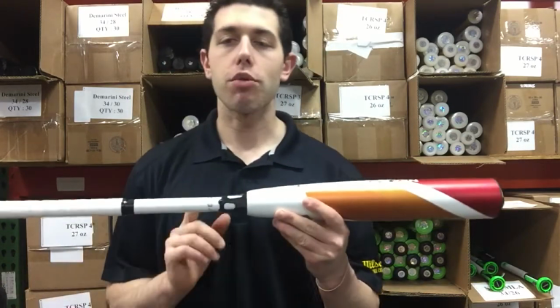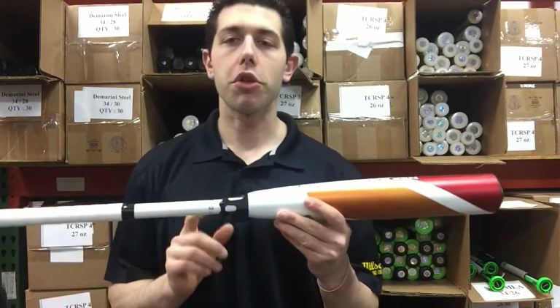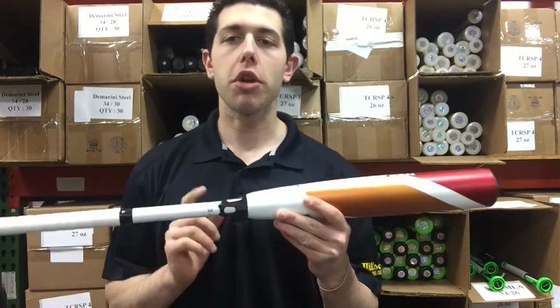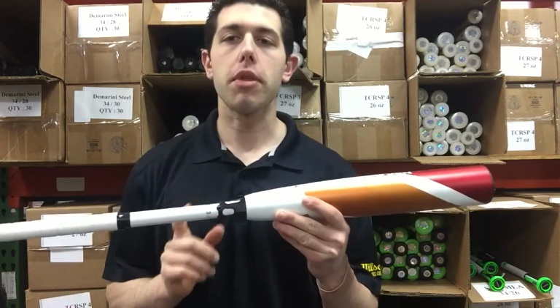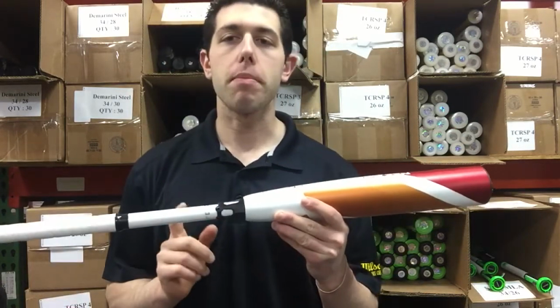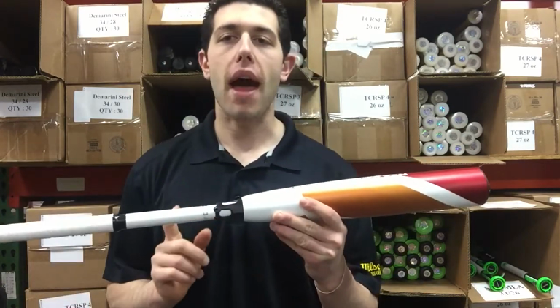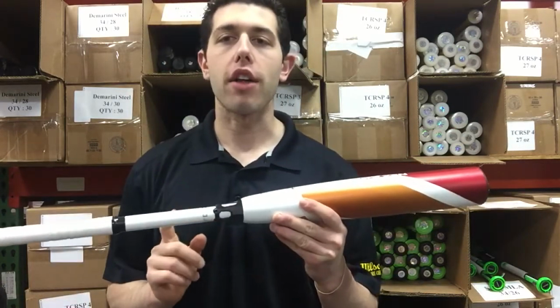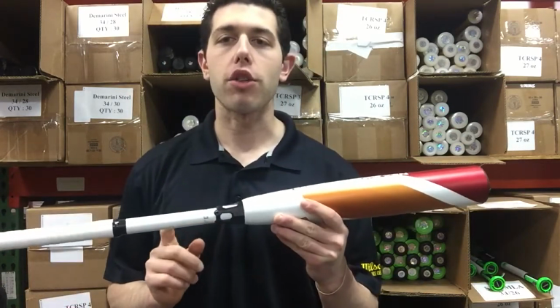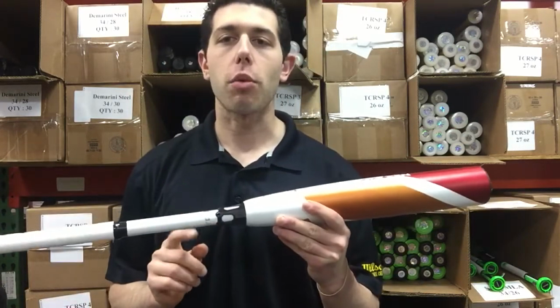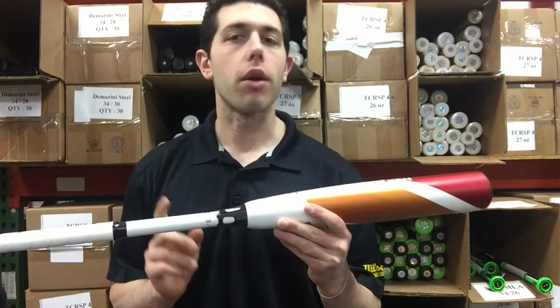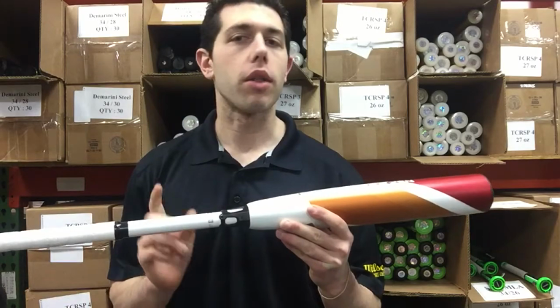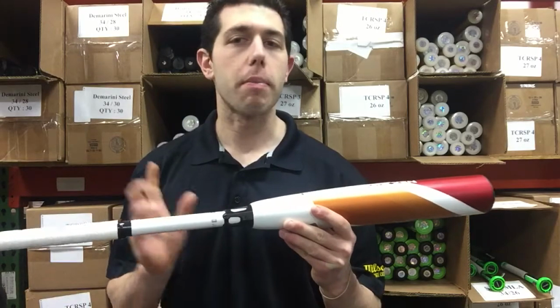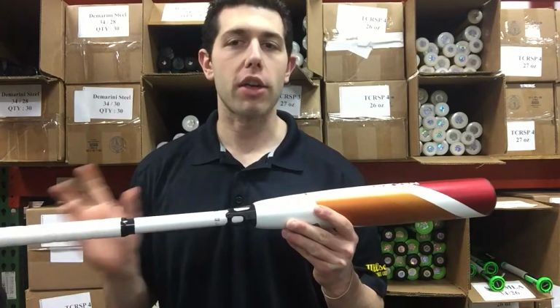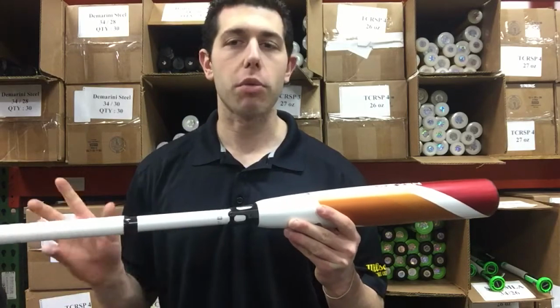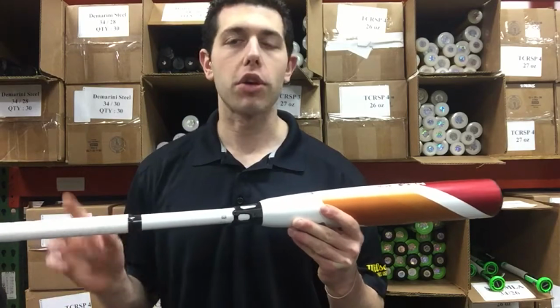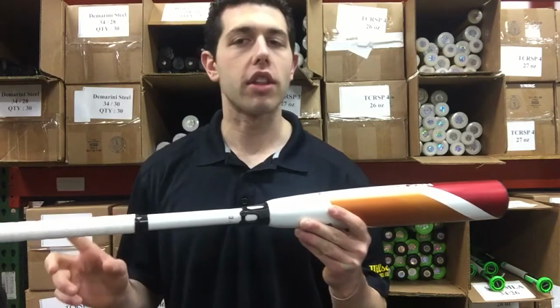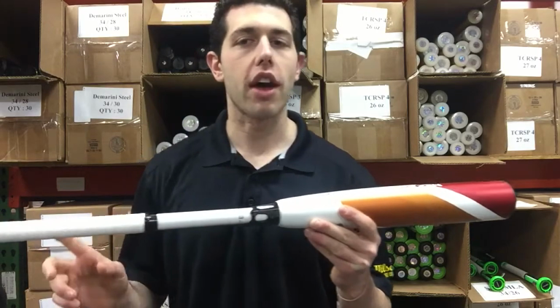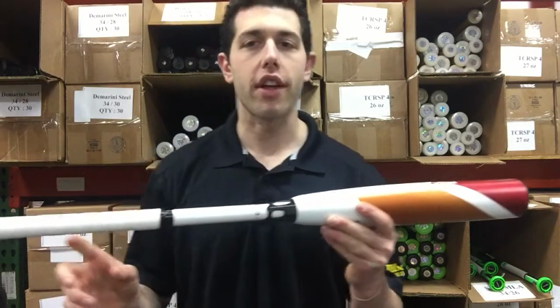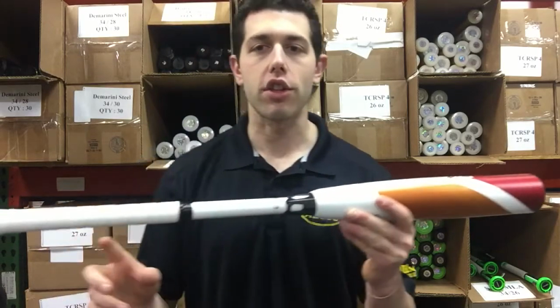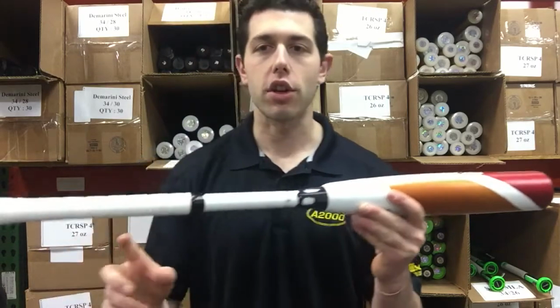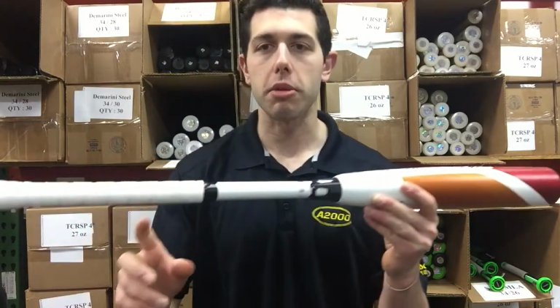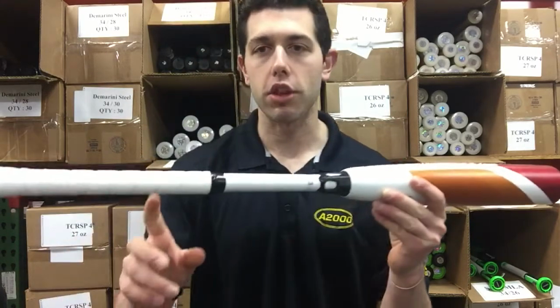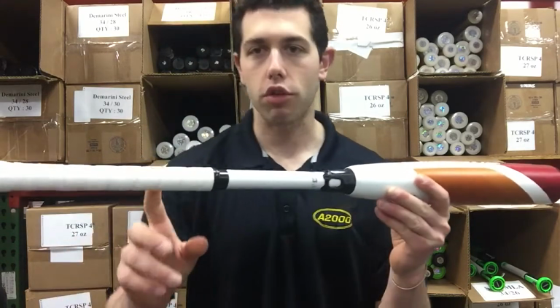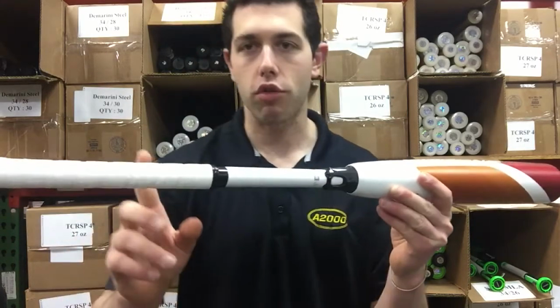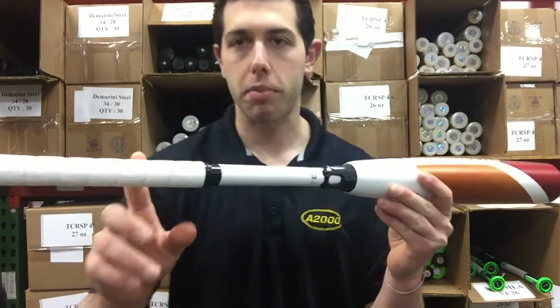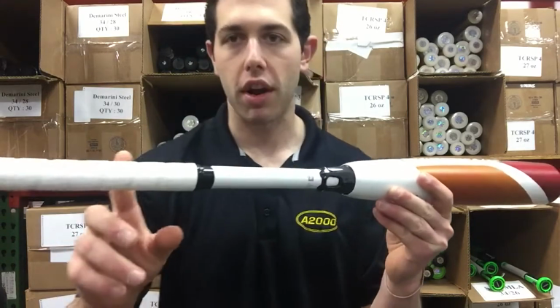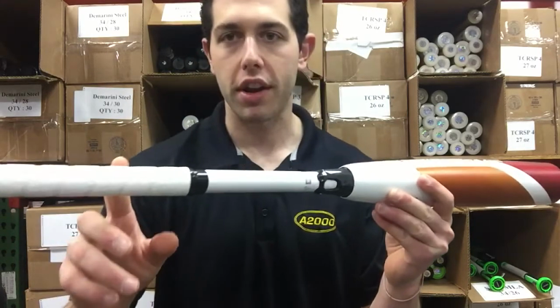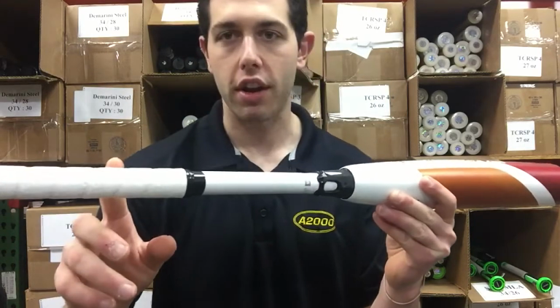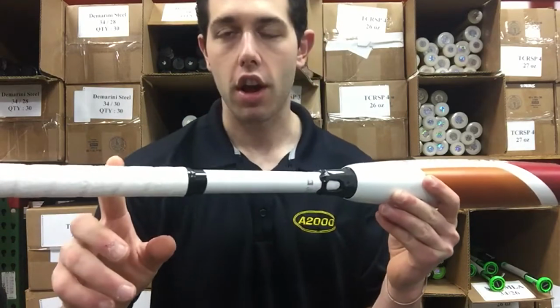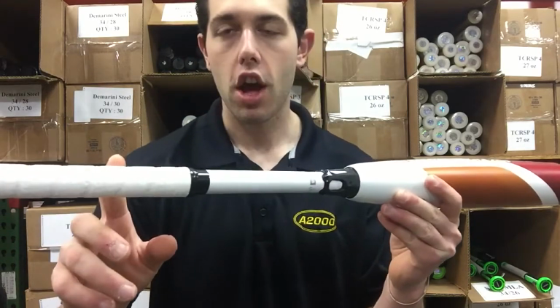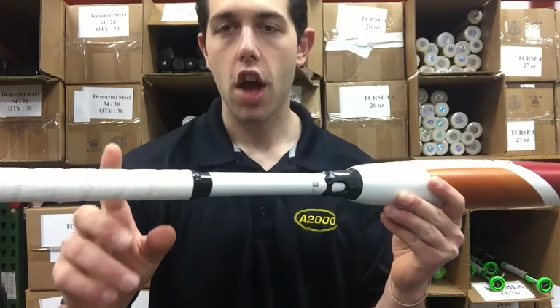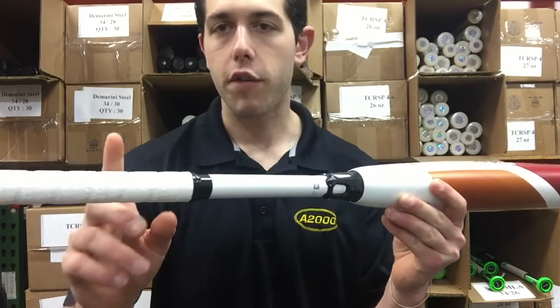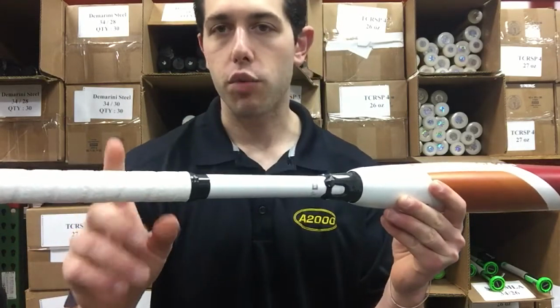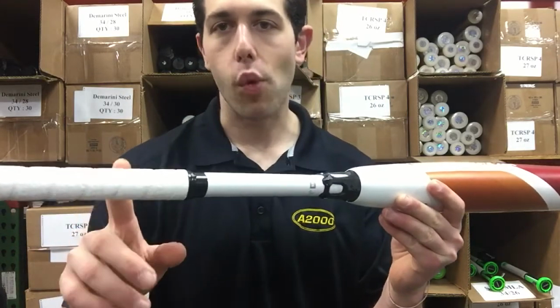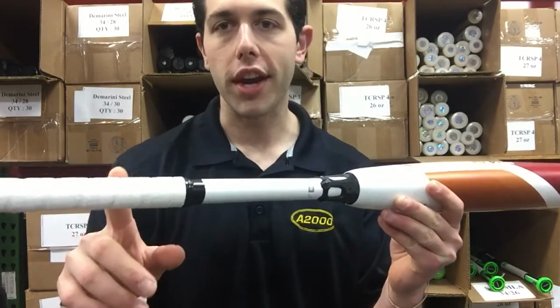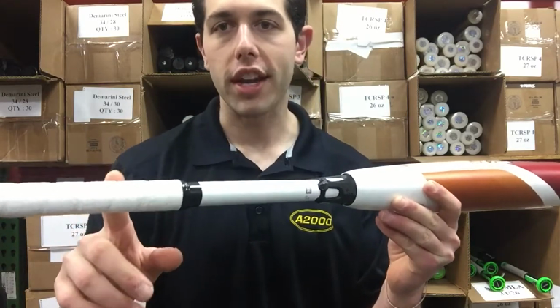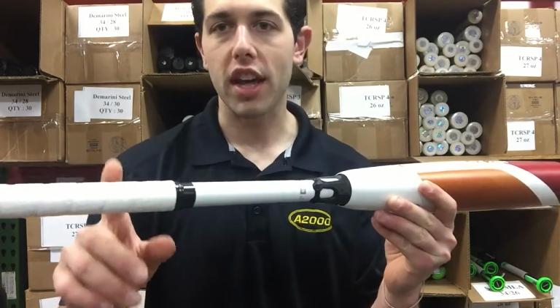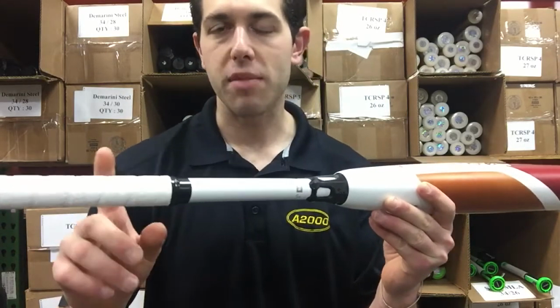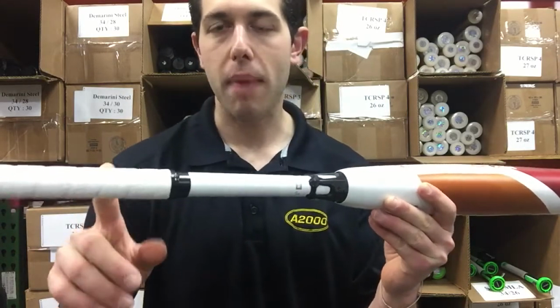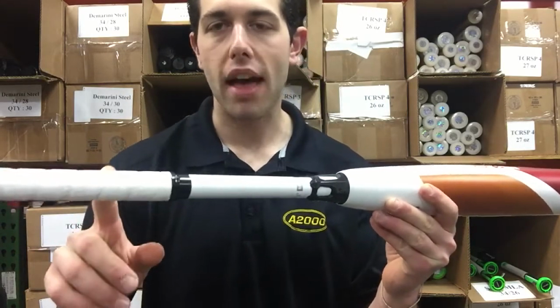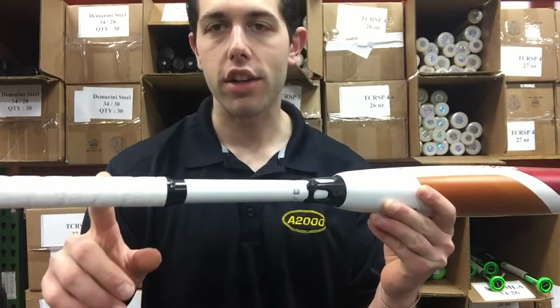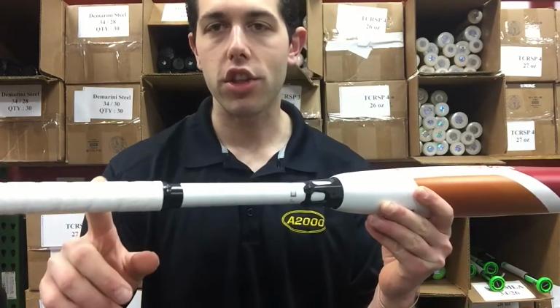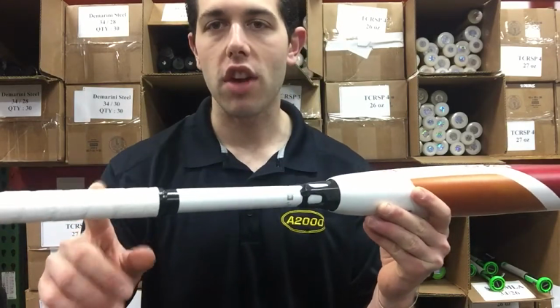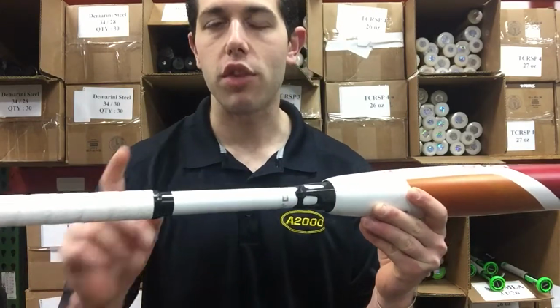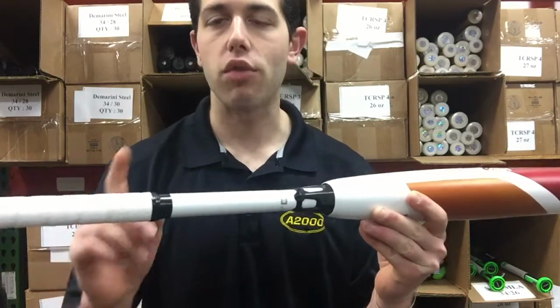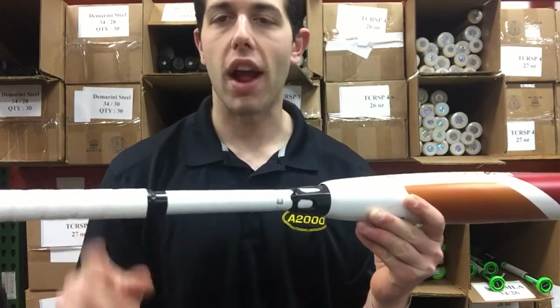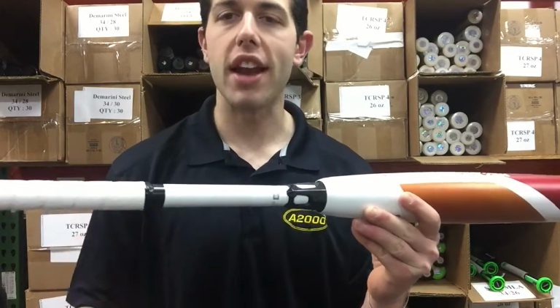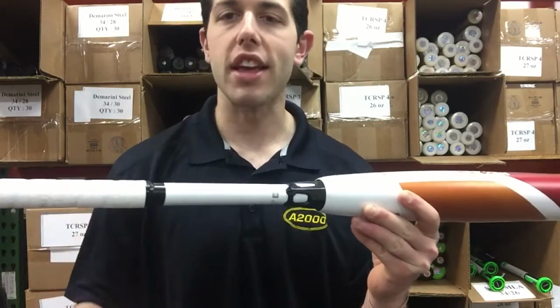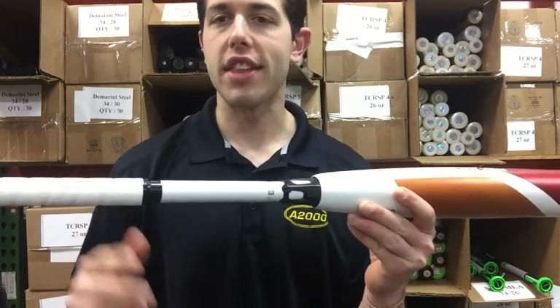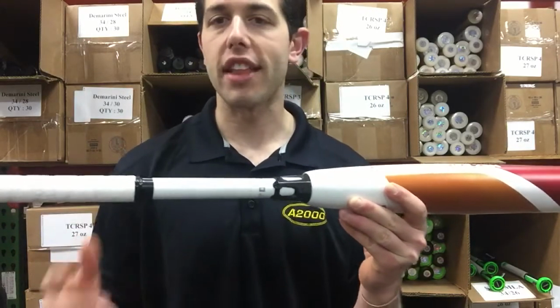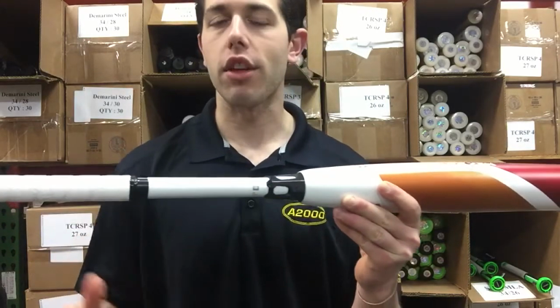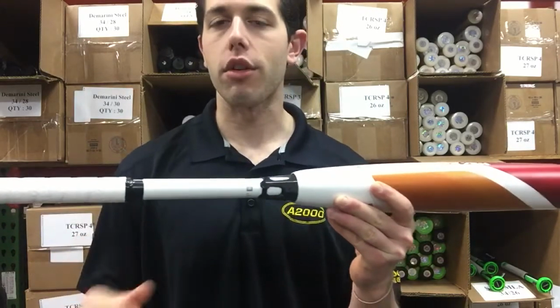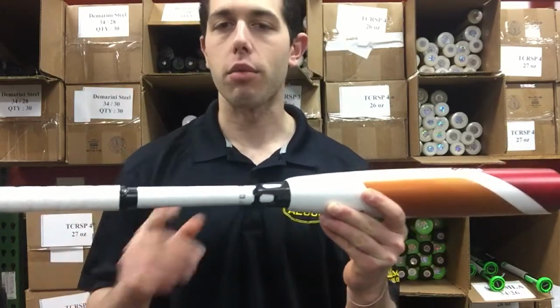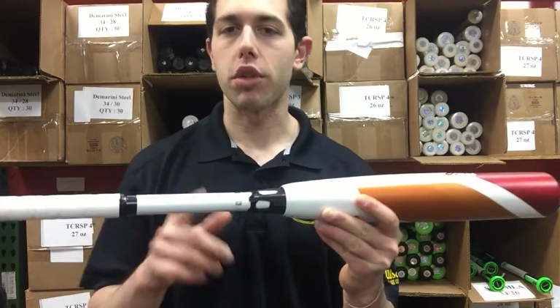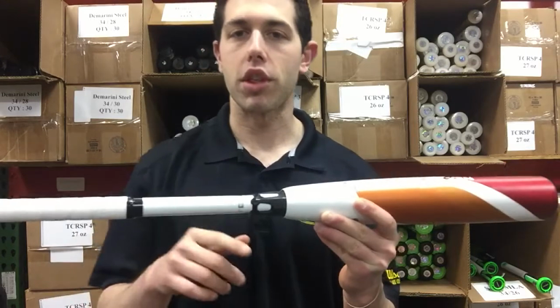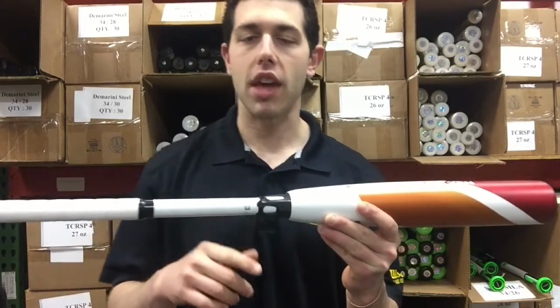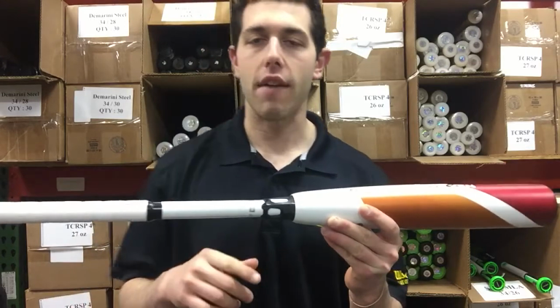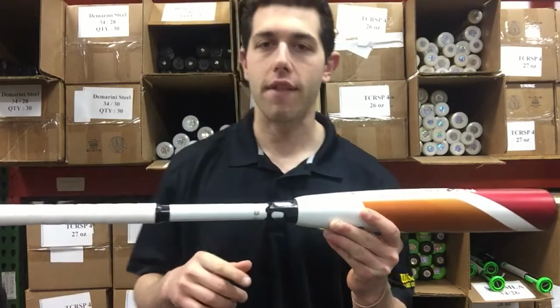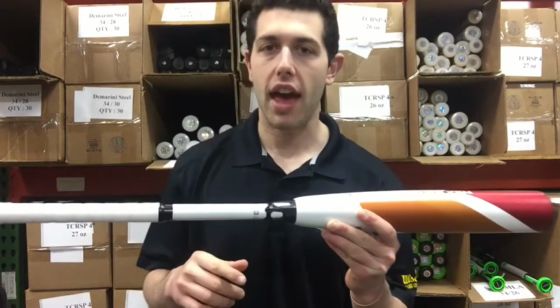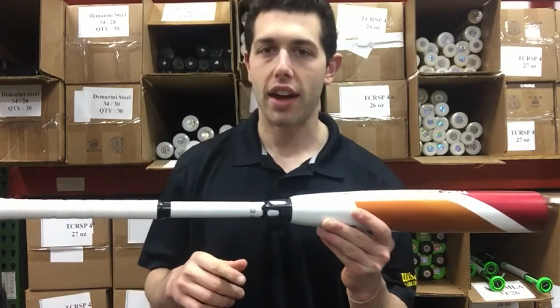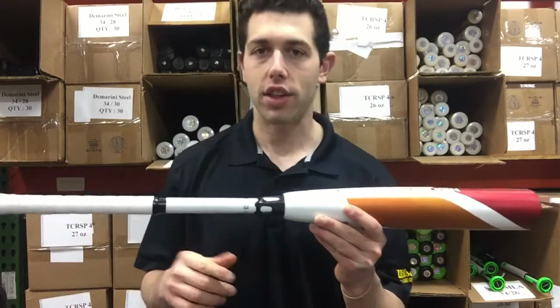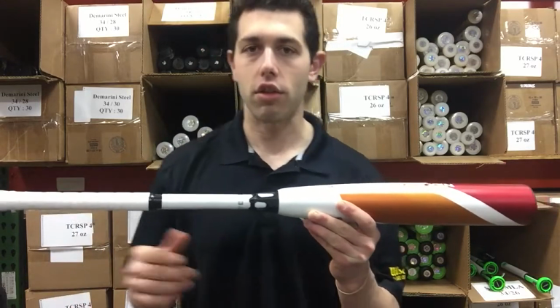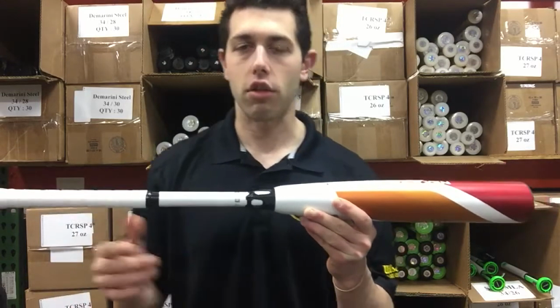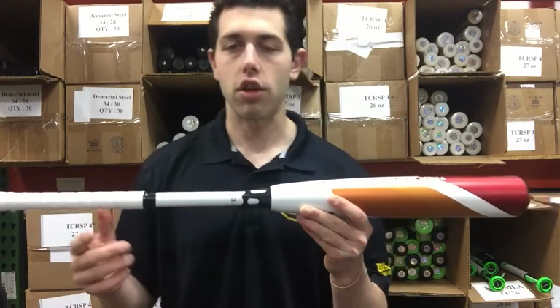This one's going to be the balanced one. The best way you can tell is going to be this grip right here. If it's white, it's balanced. If it's red, it's unloaded — with the CFX series.